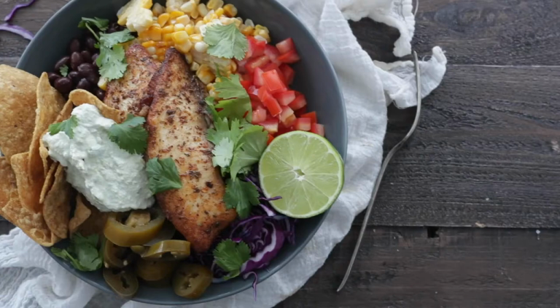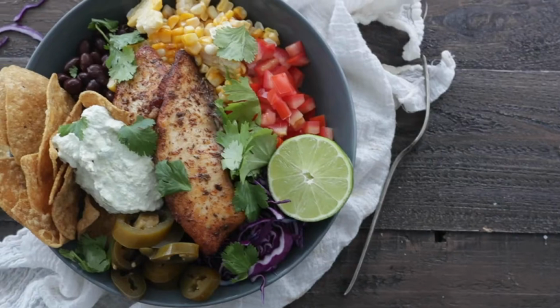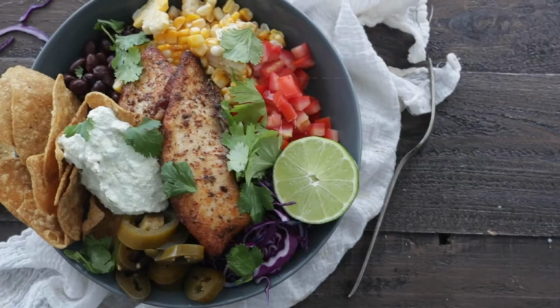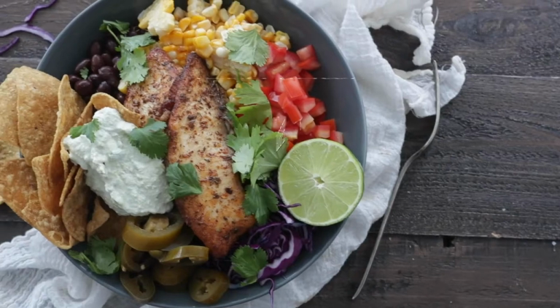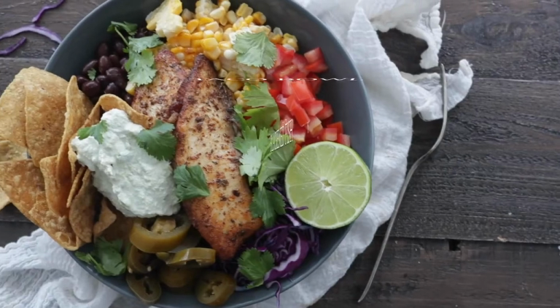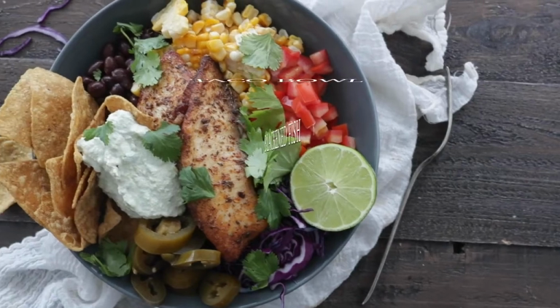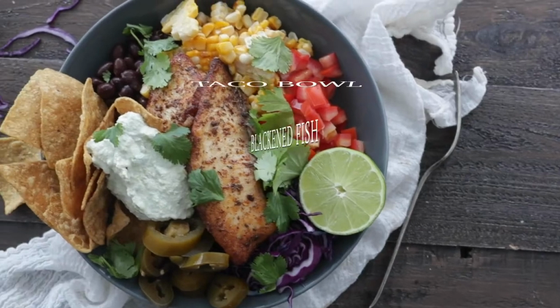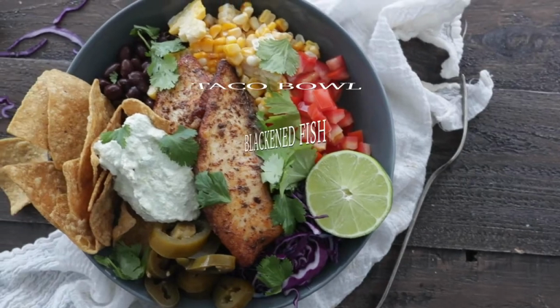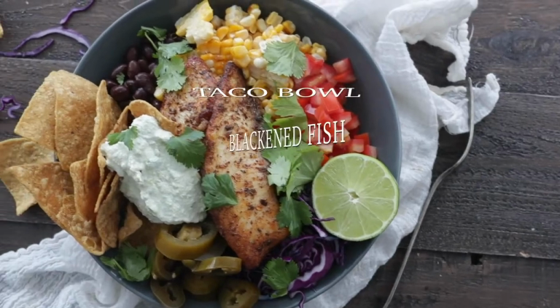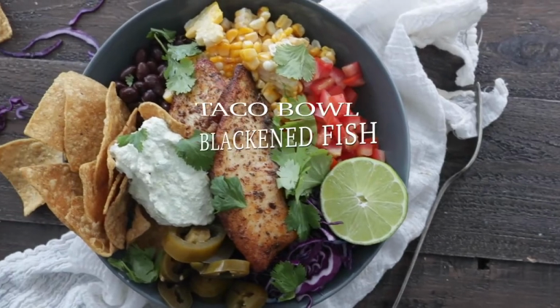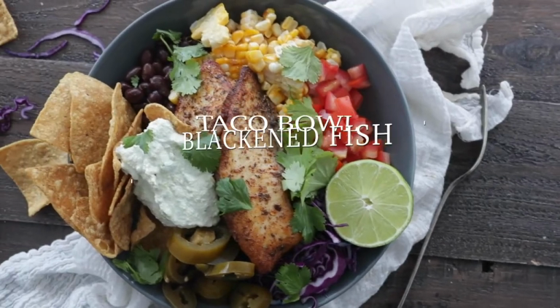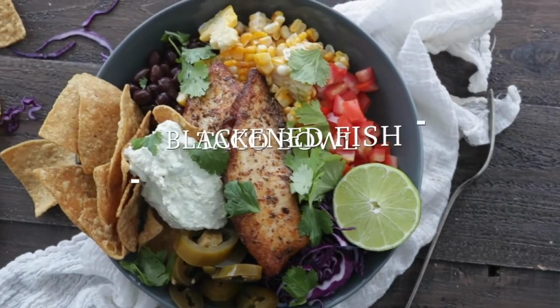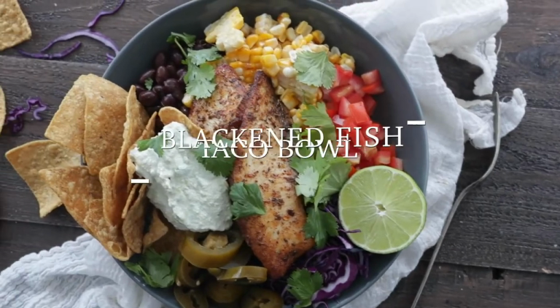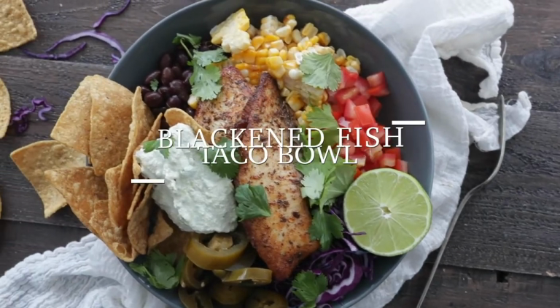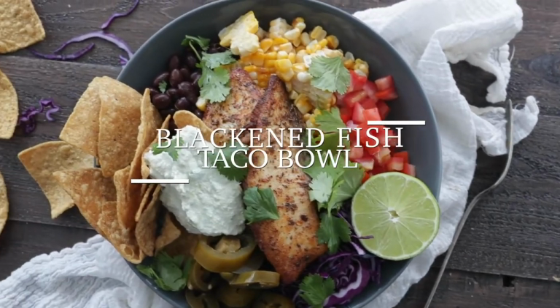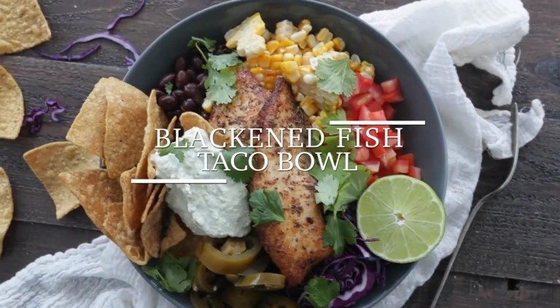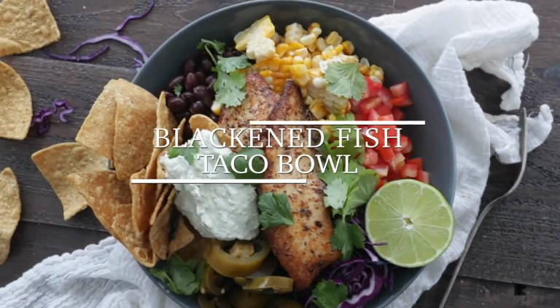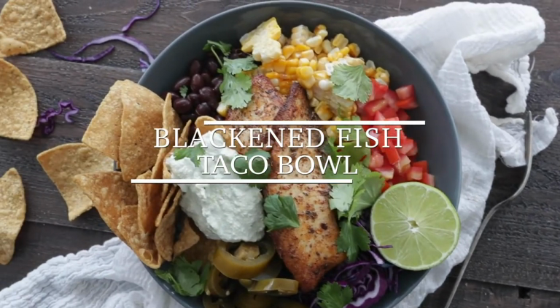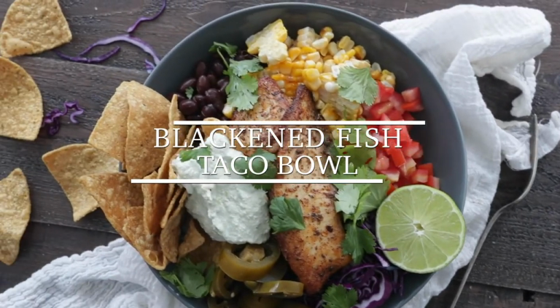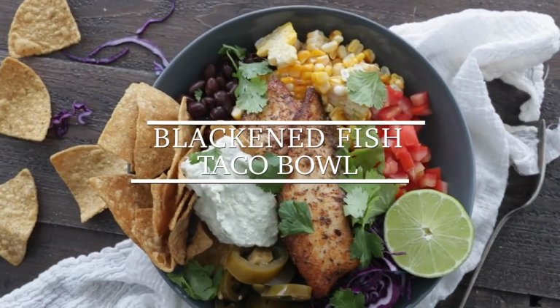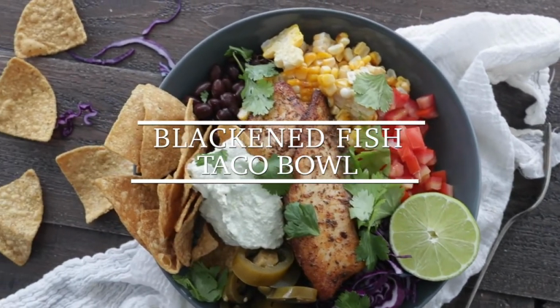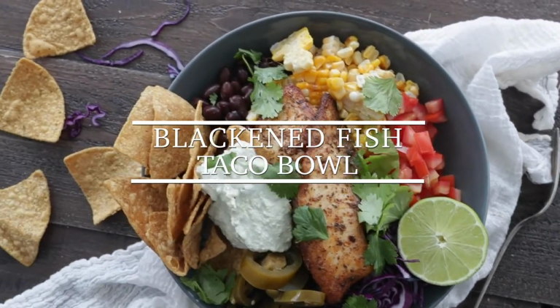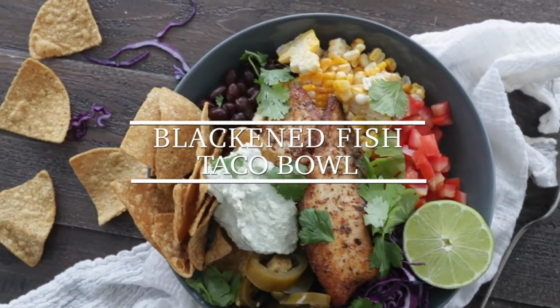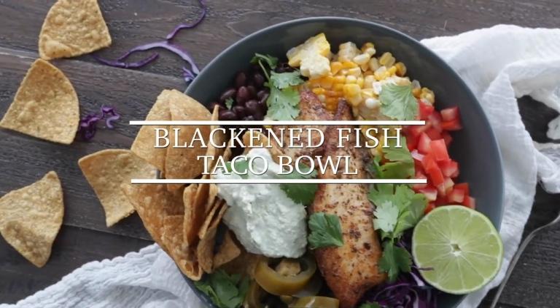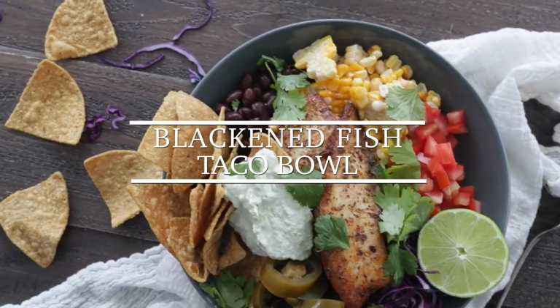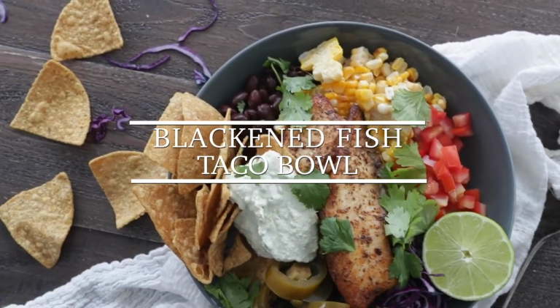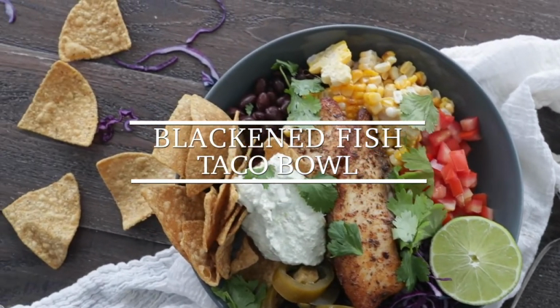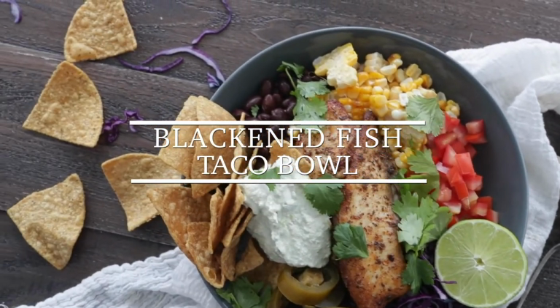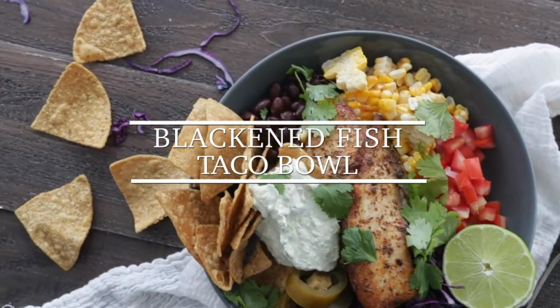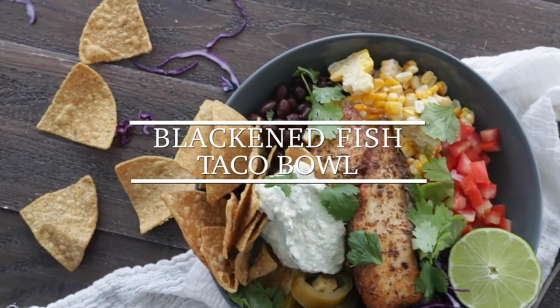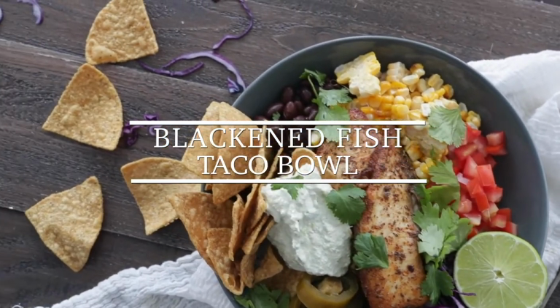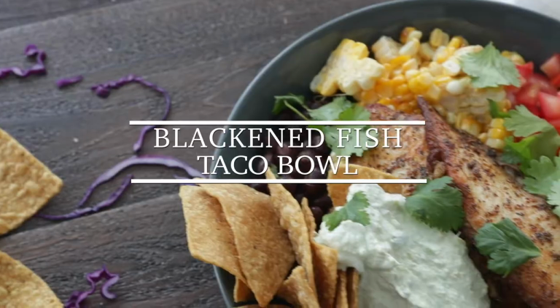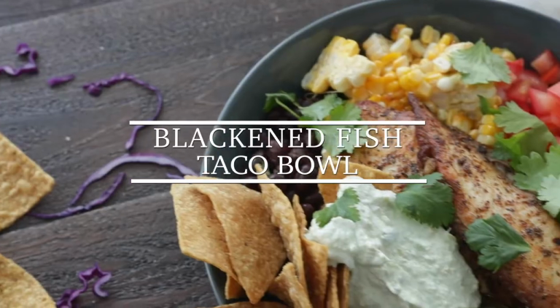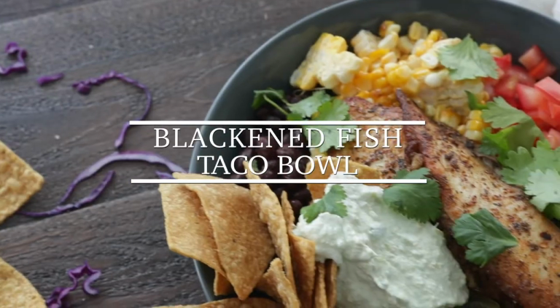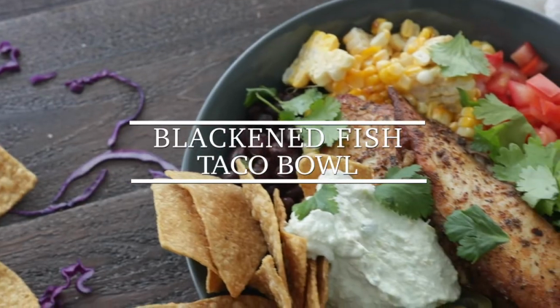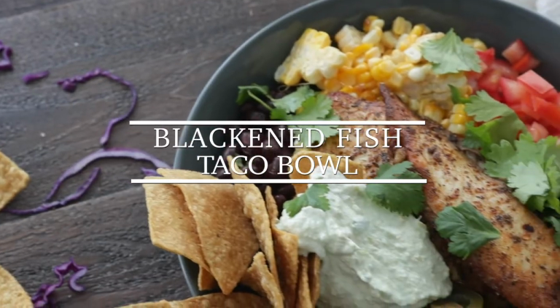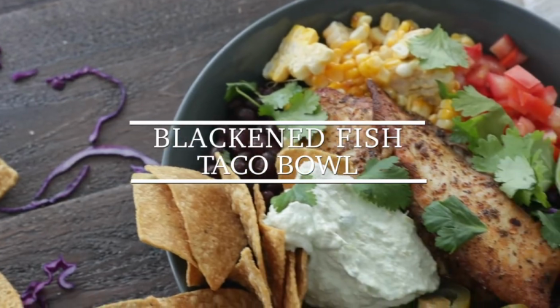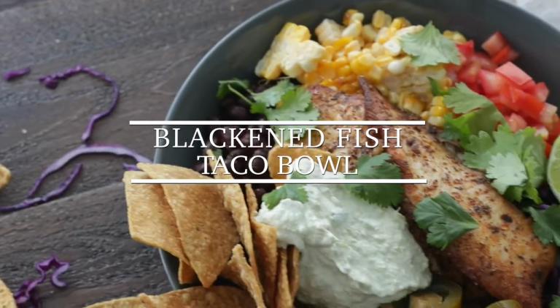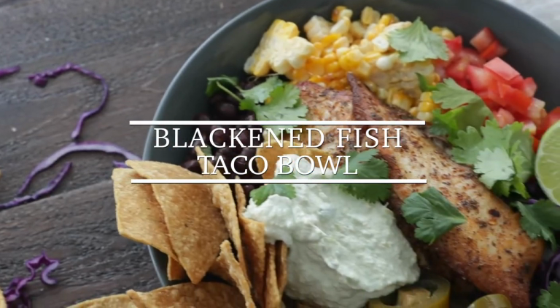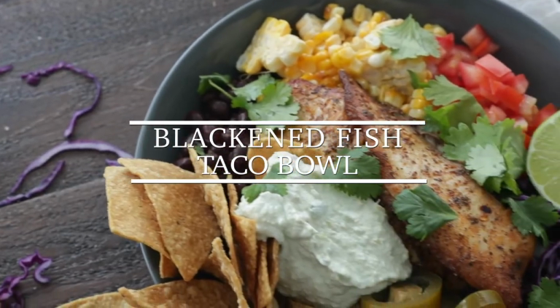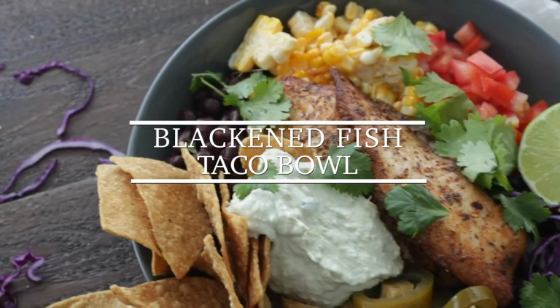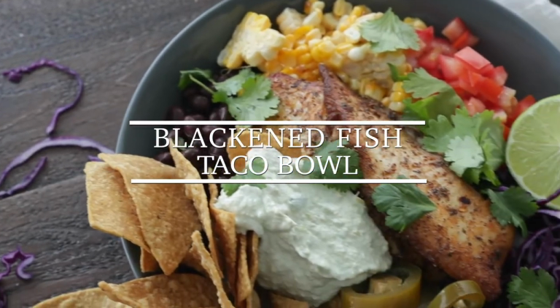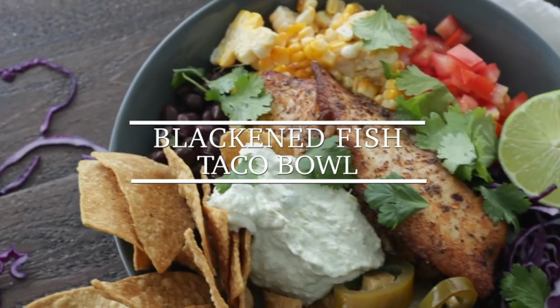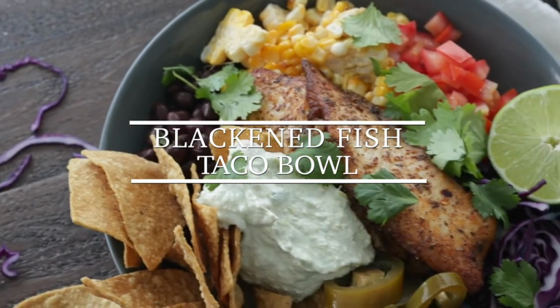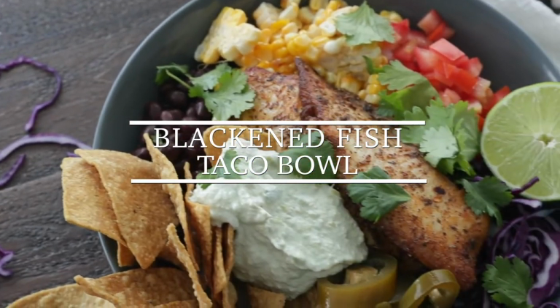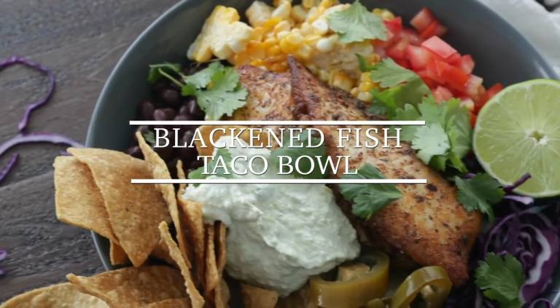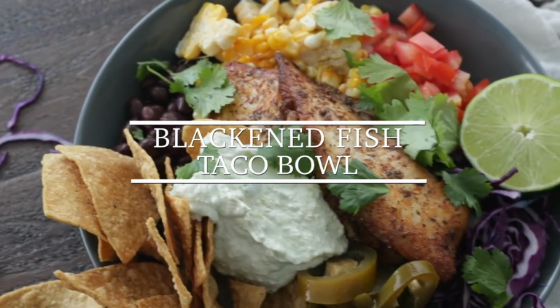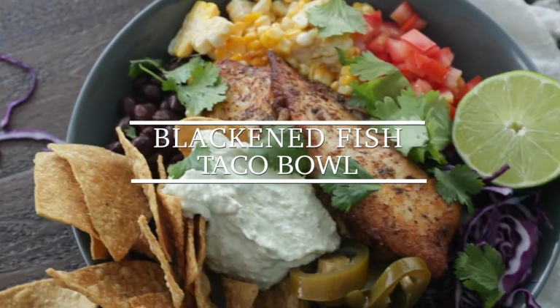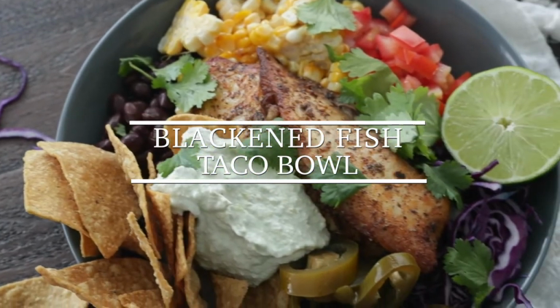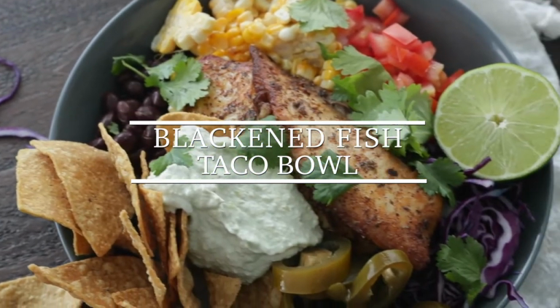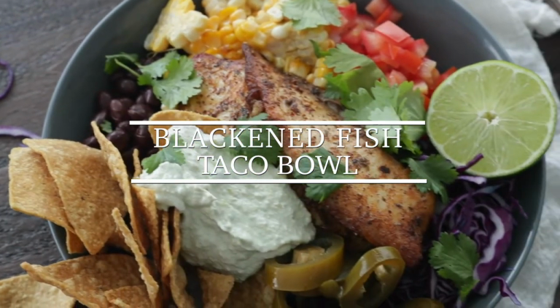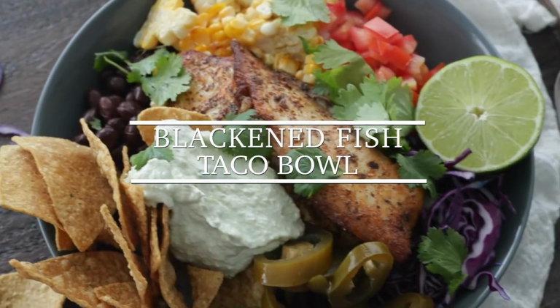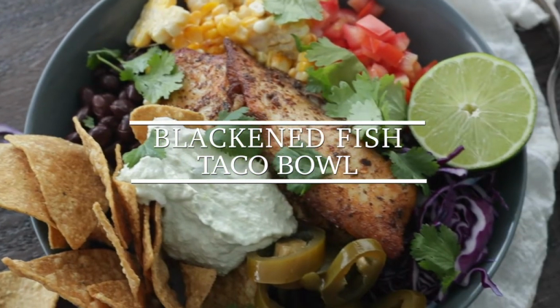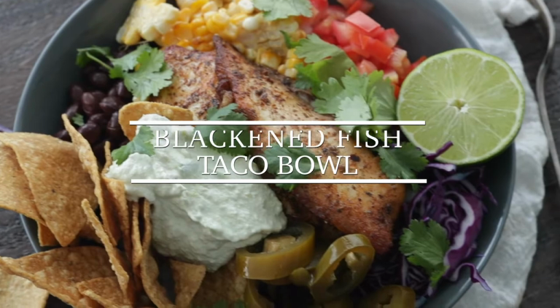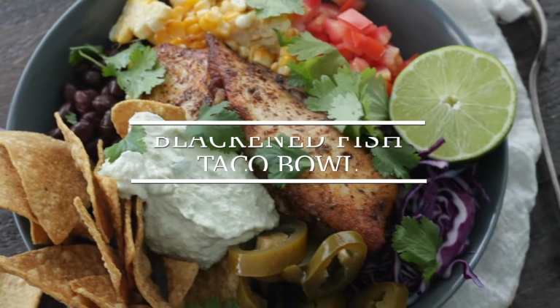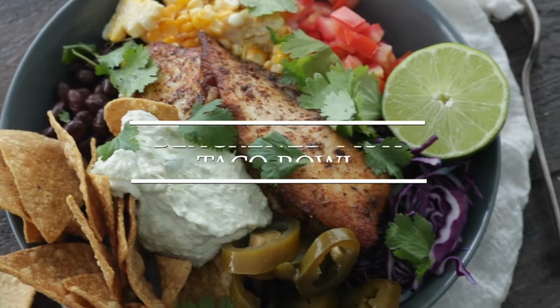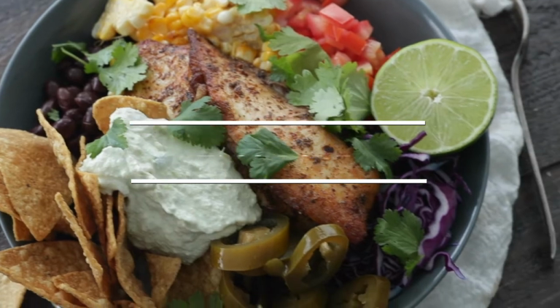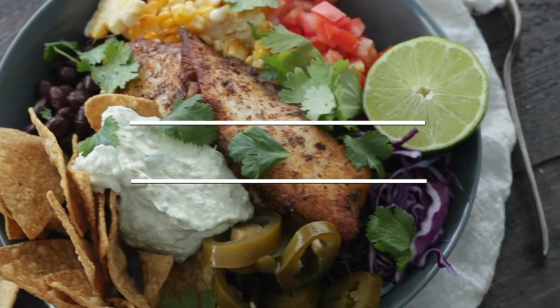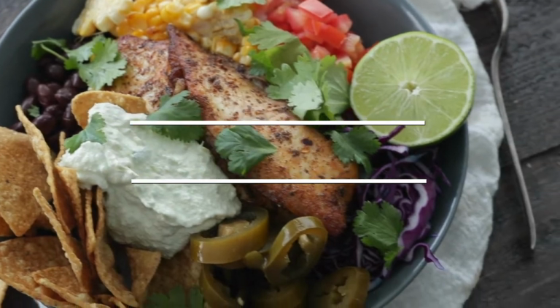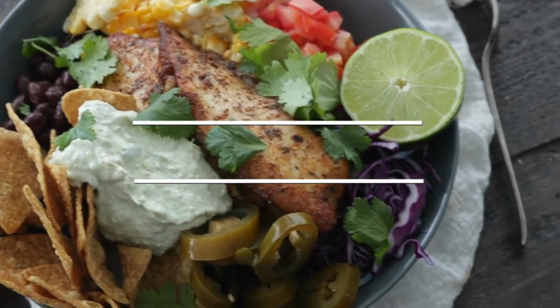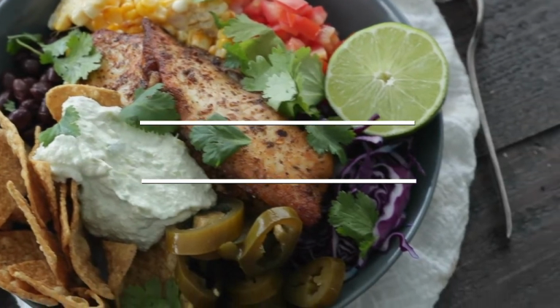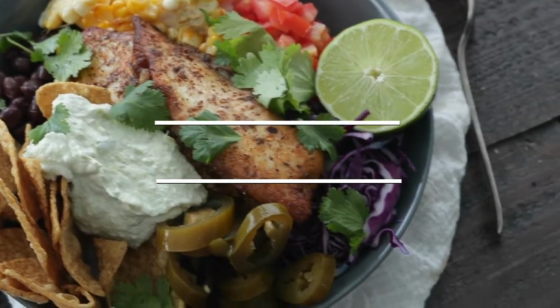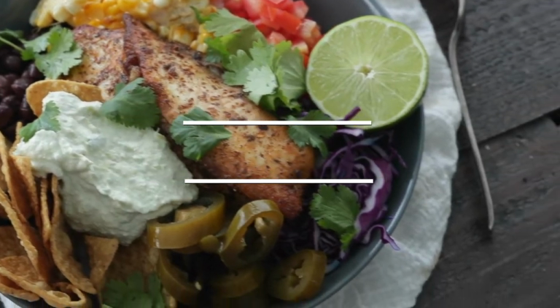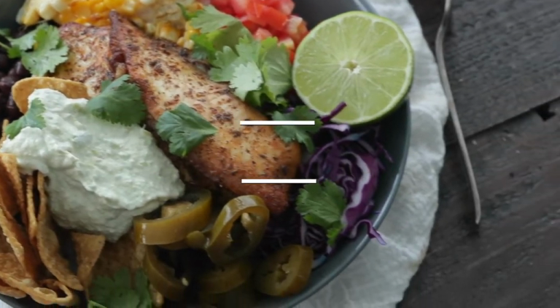Hey, Chef Billy Parisi here with Heinen's Grocery Stores, and today I'm gonna show you how to make an absolutely delicious blackened fish taco bowl.